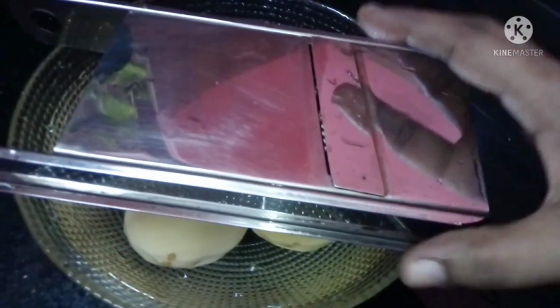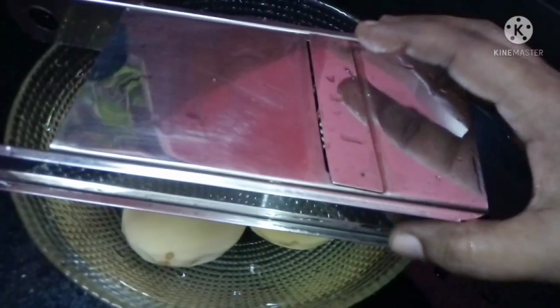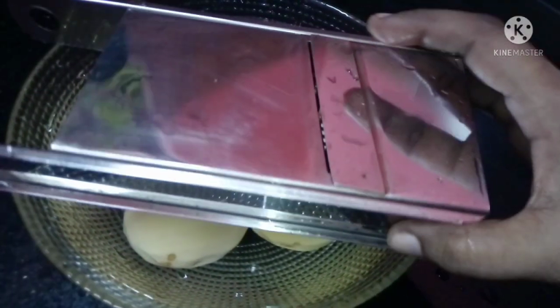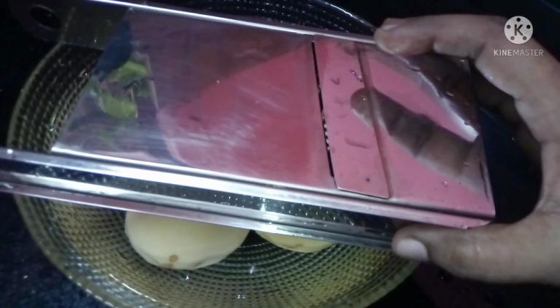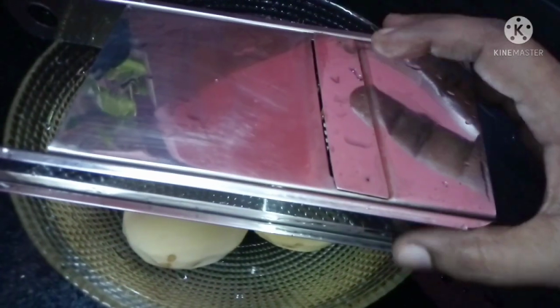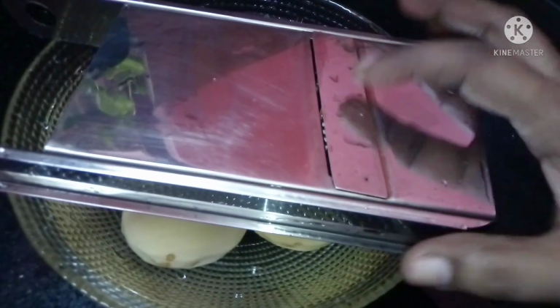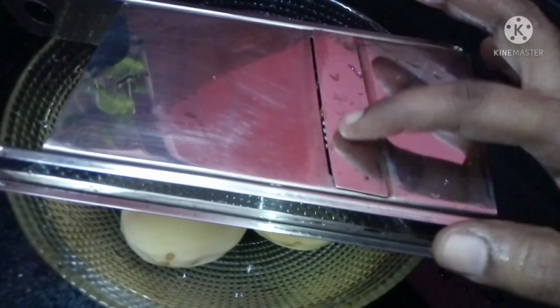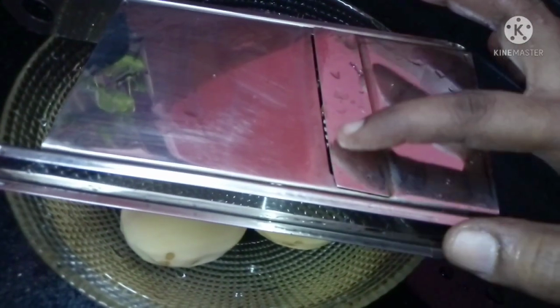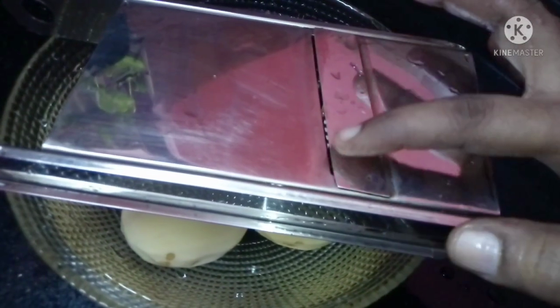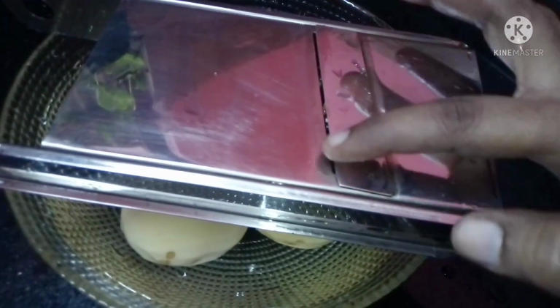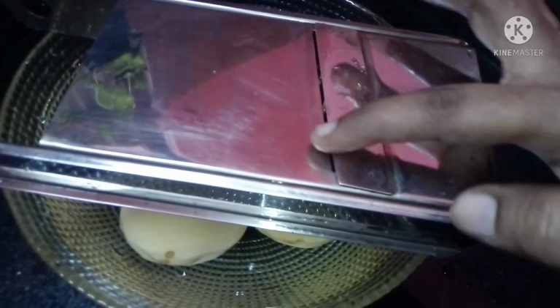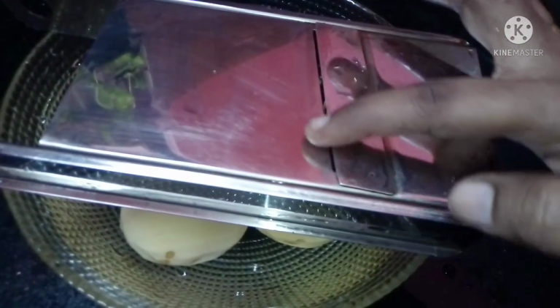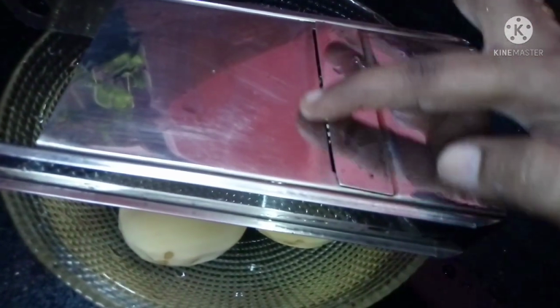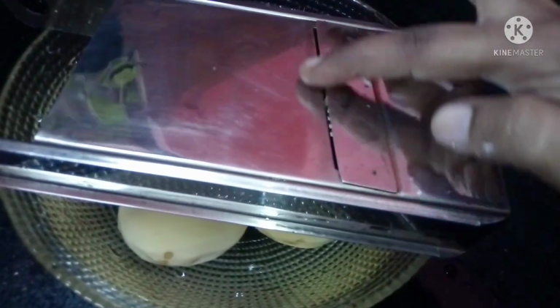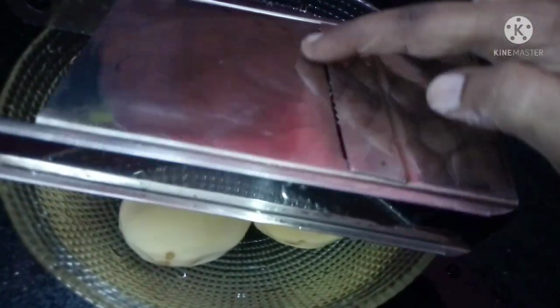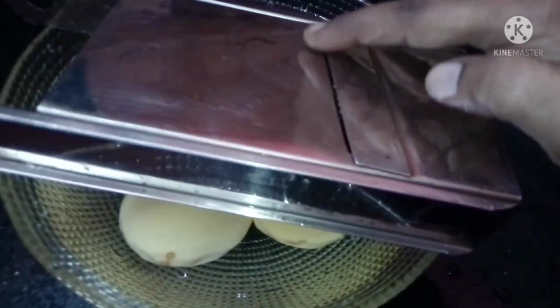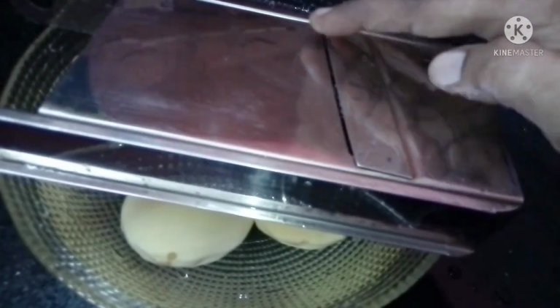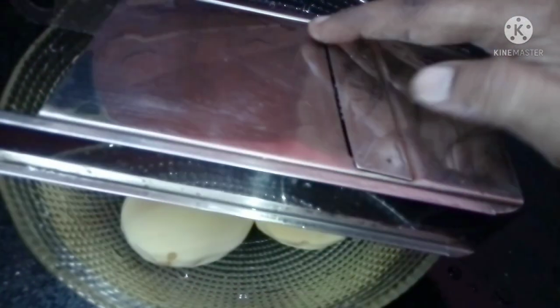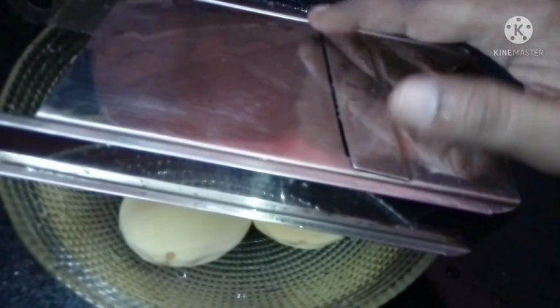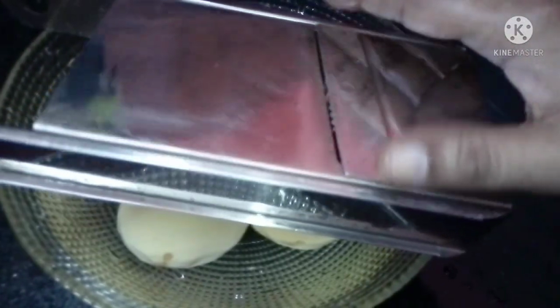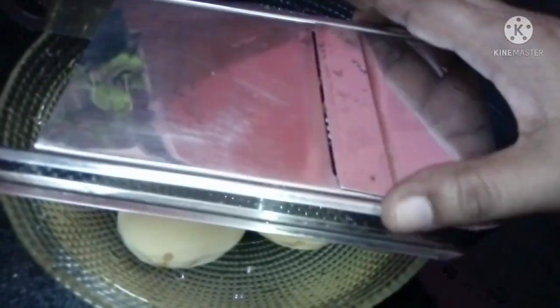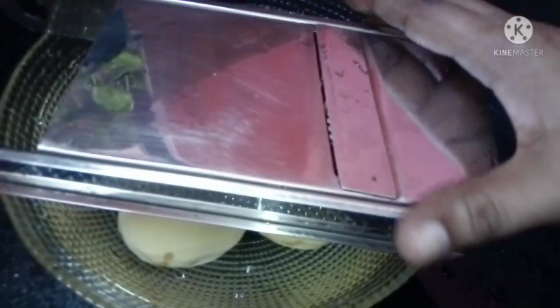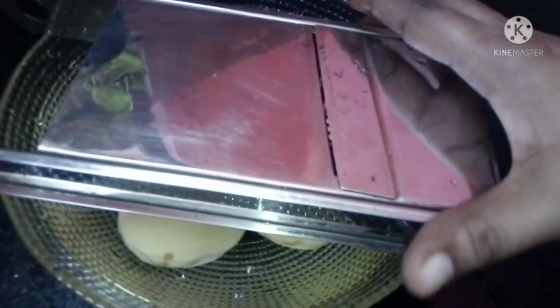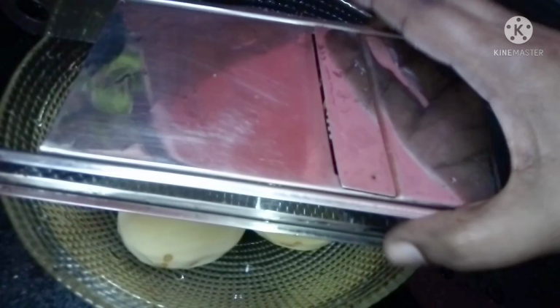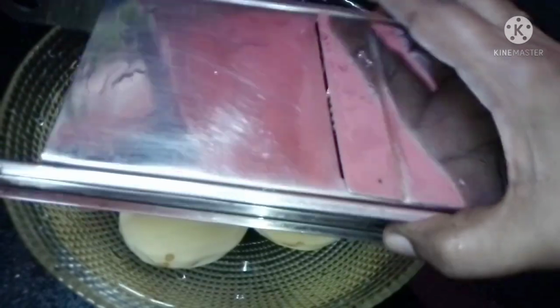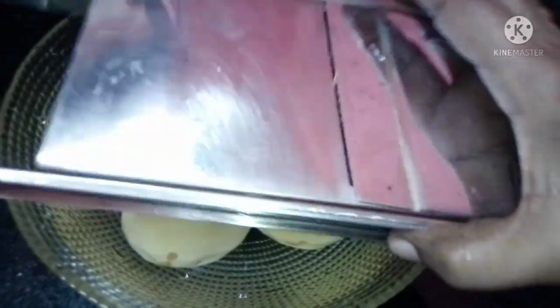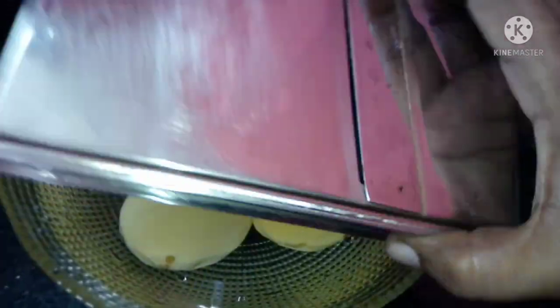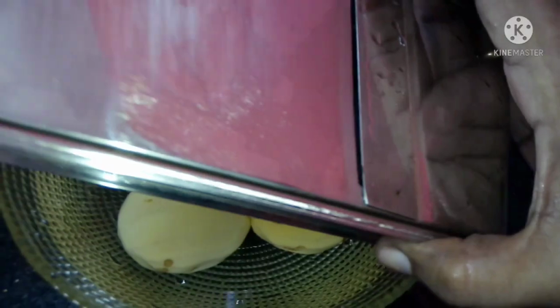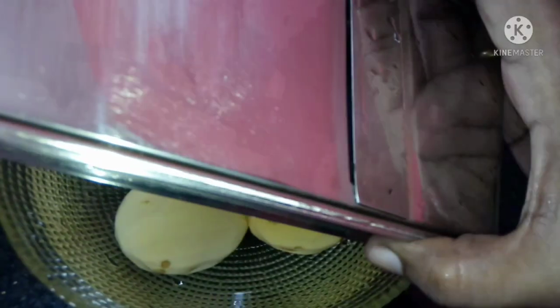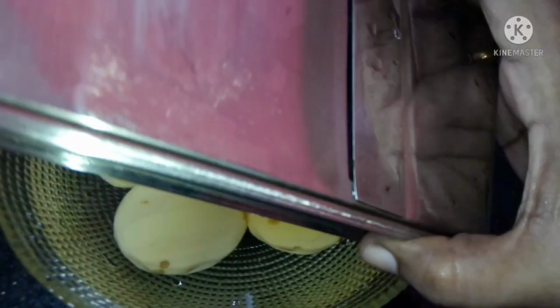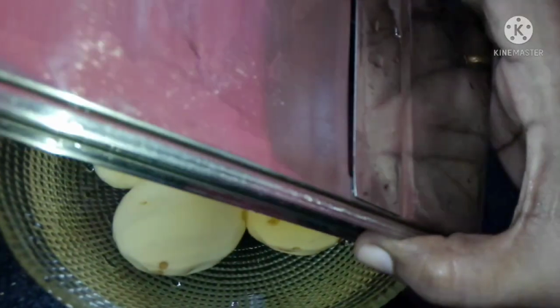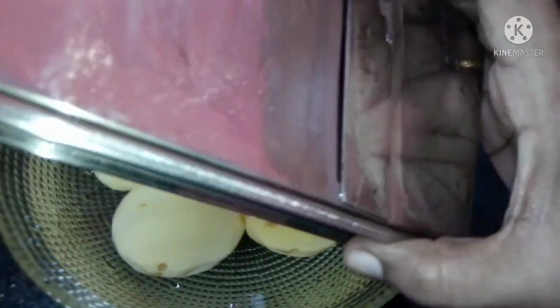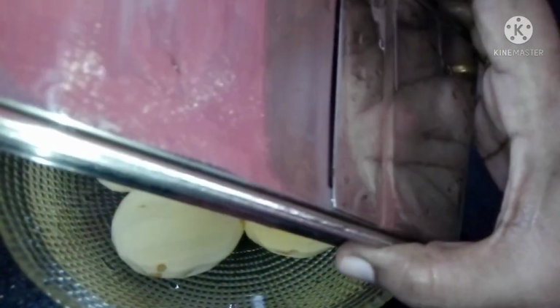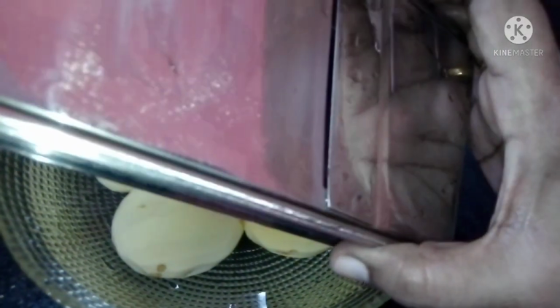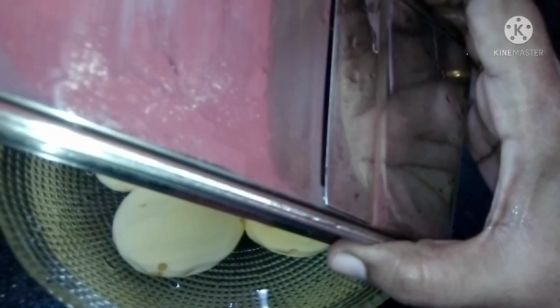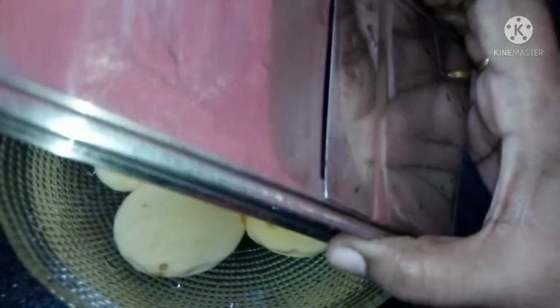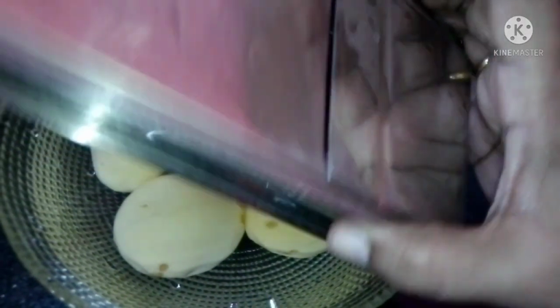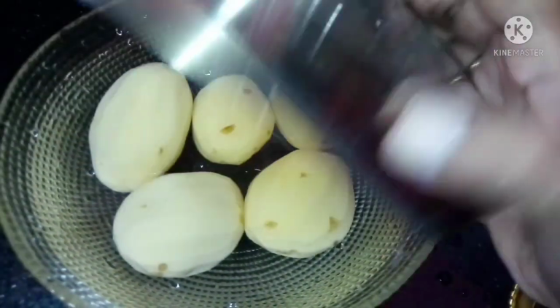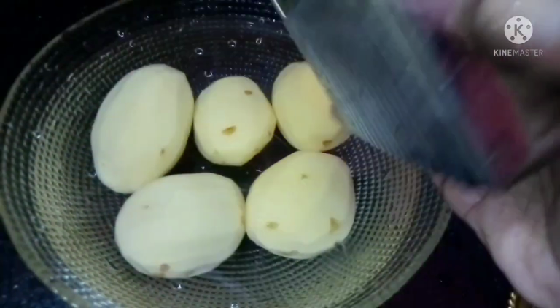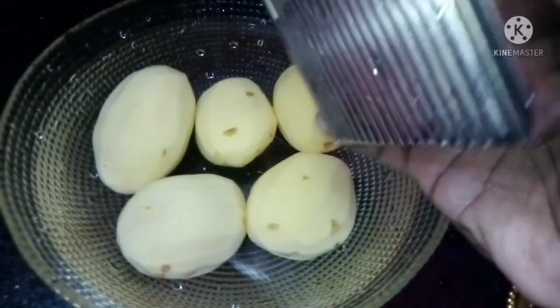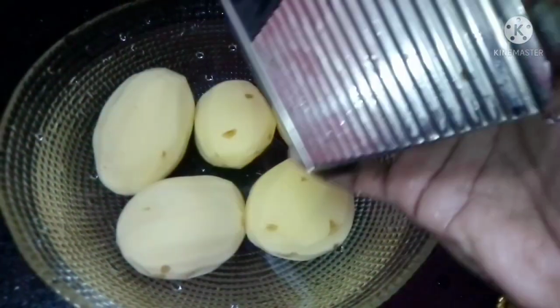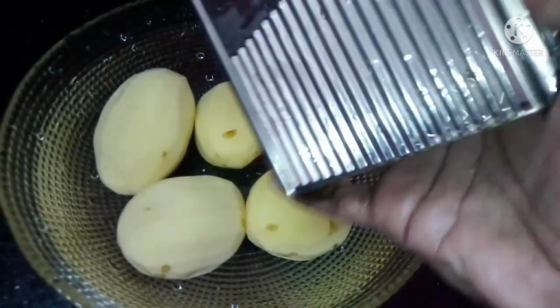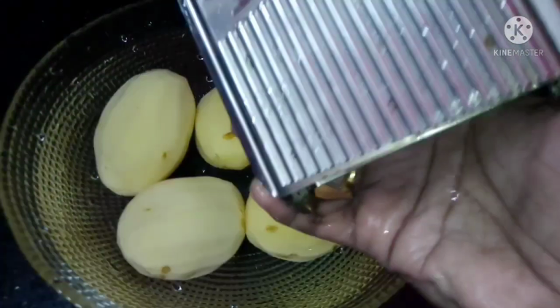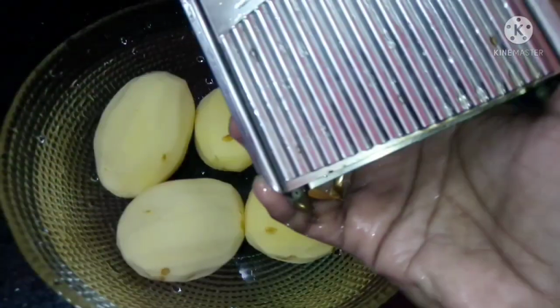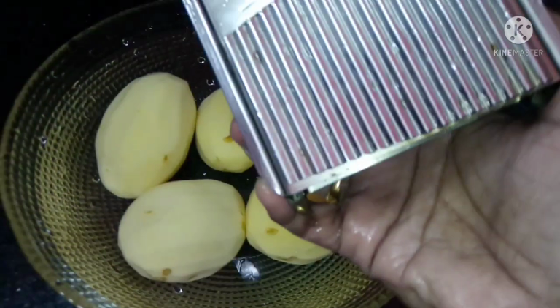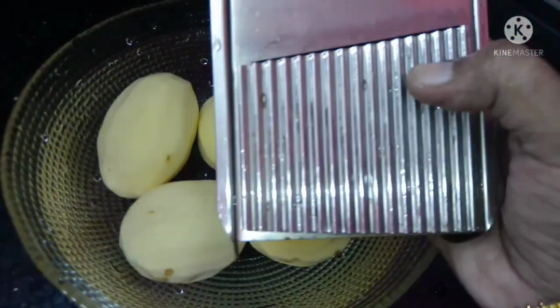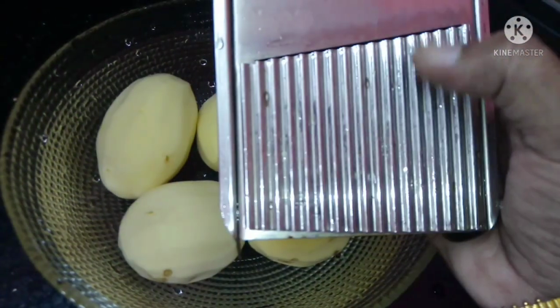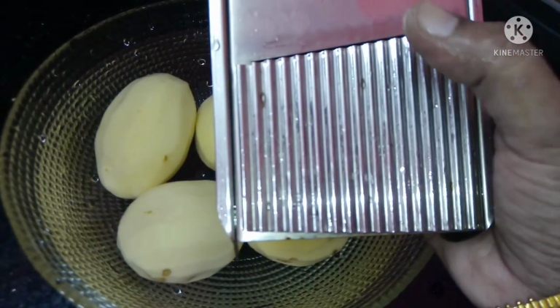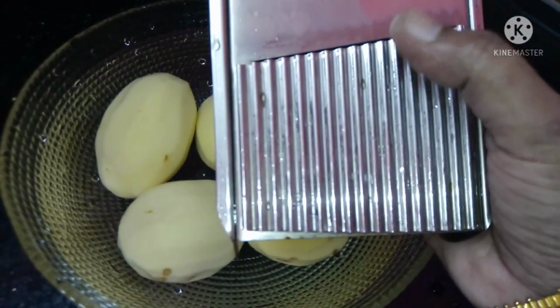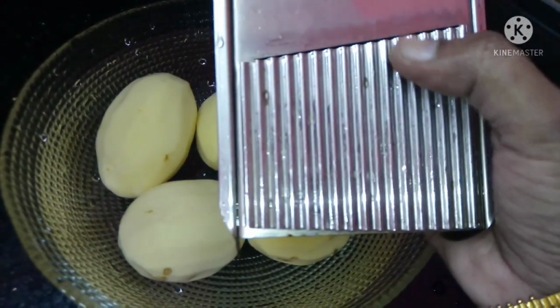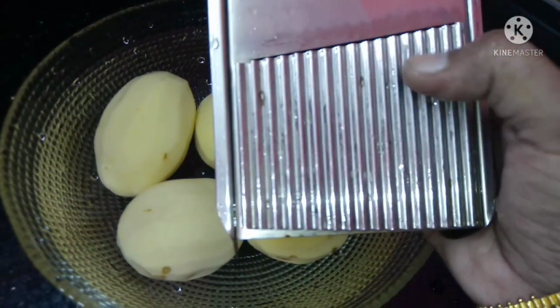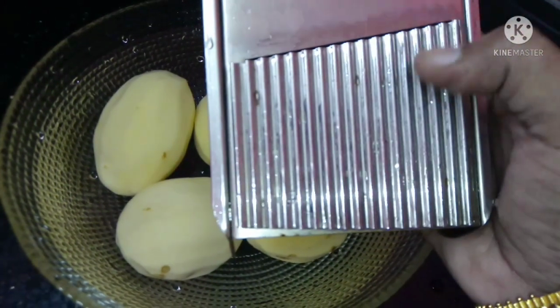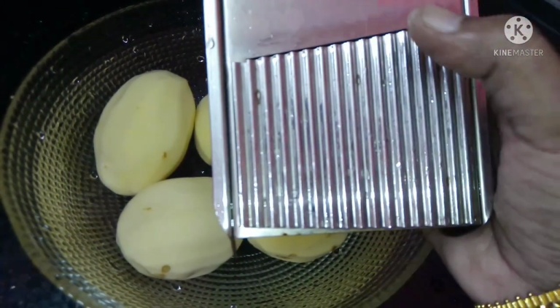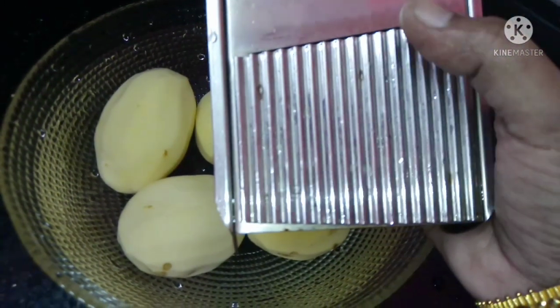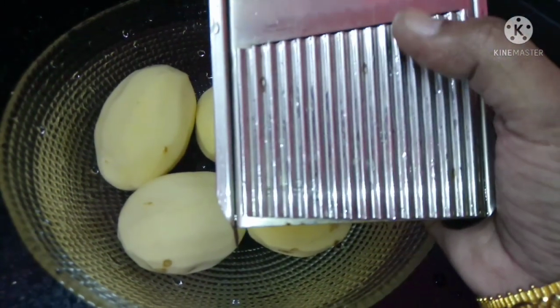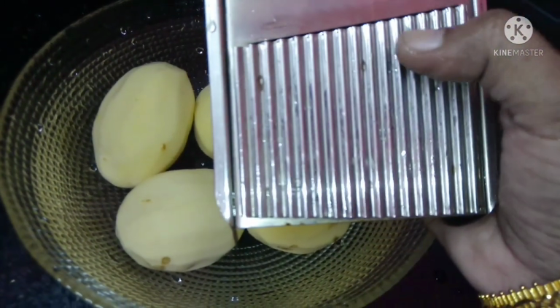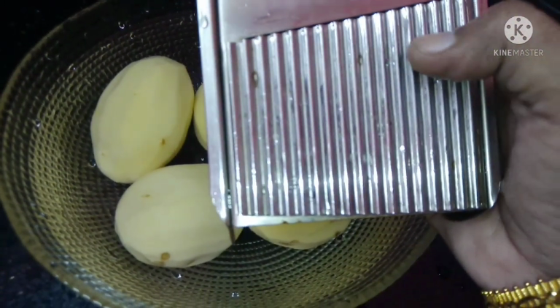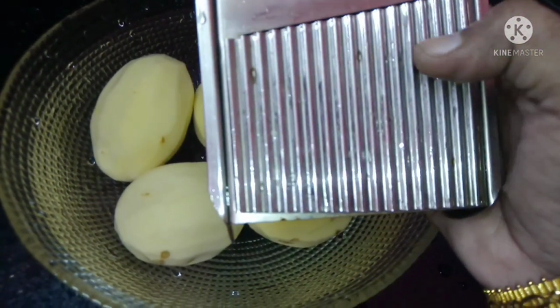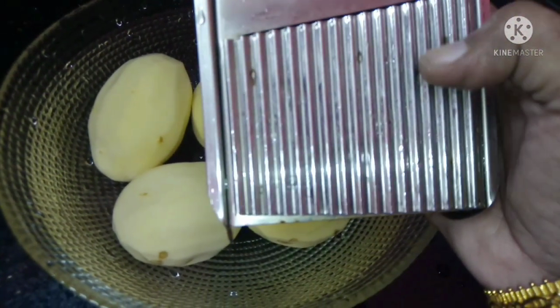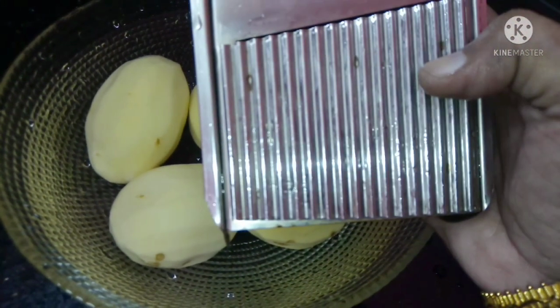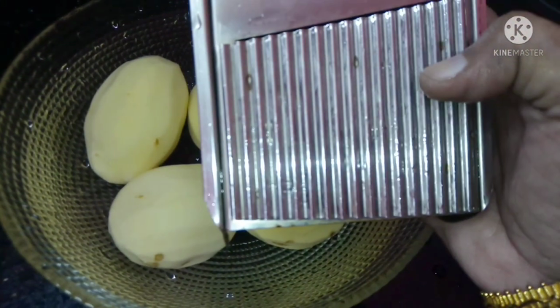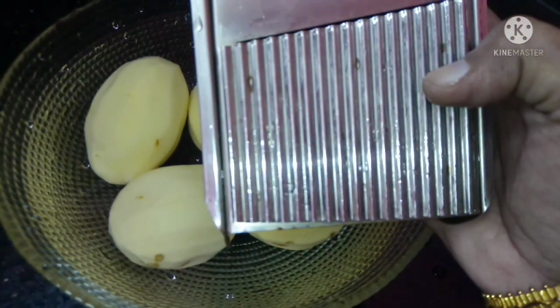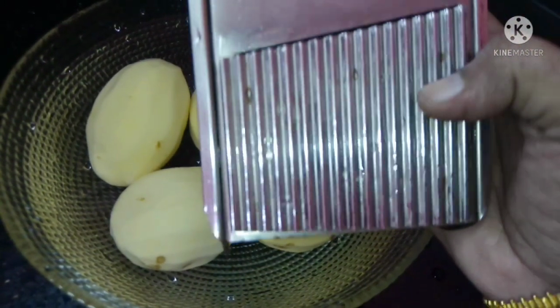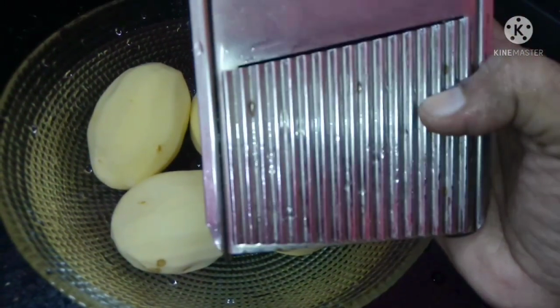This is a nicer blade. This side is a lace design.